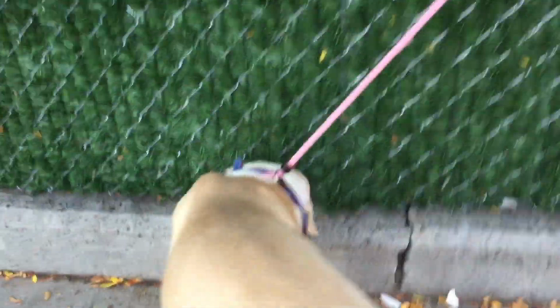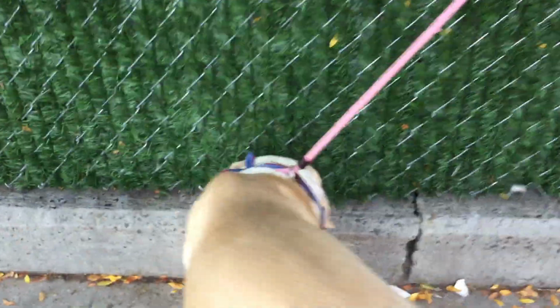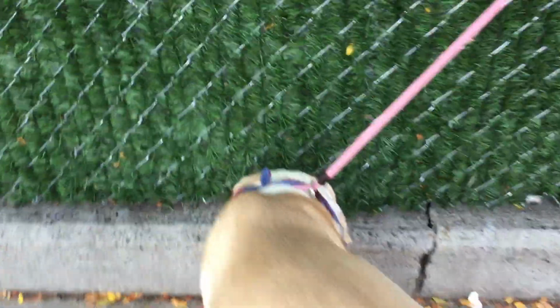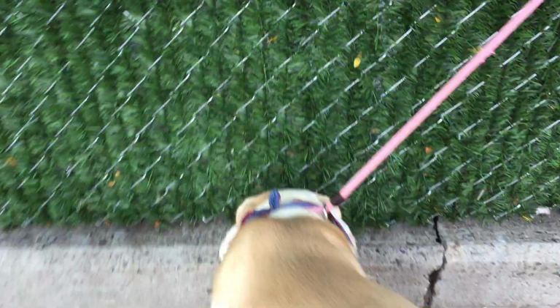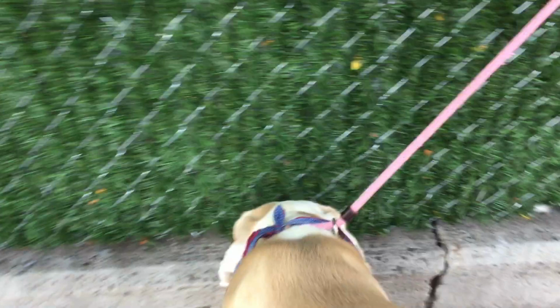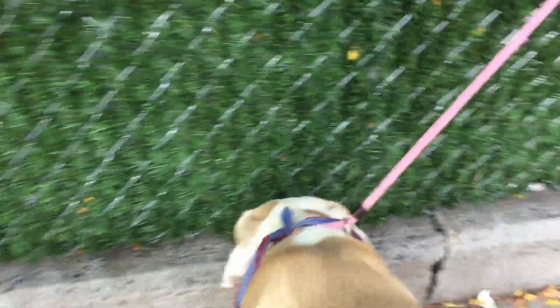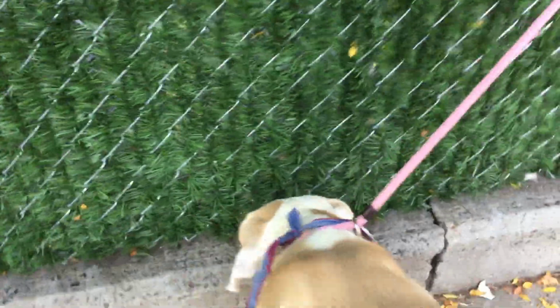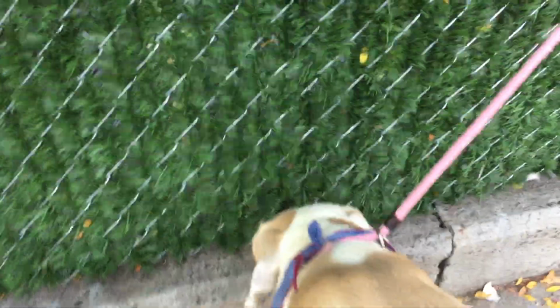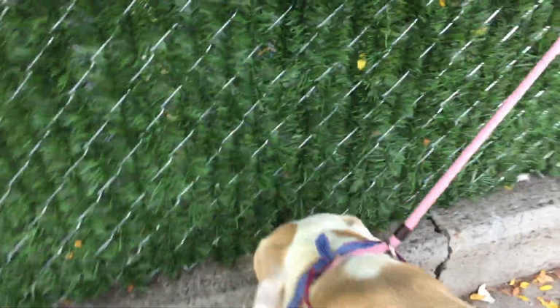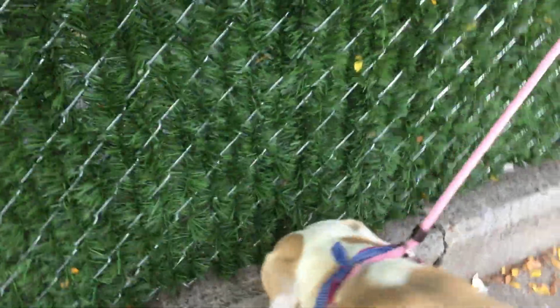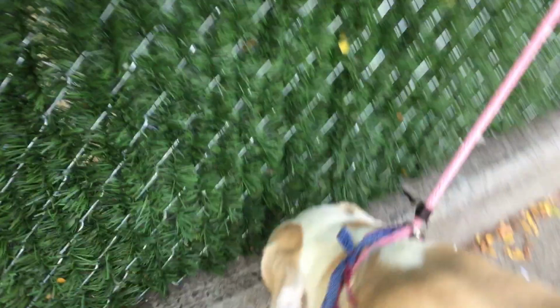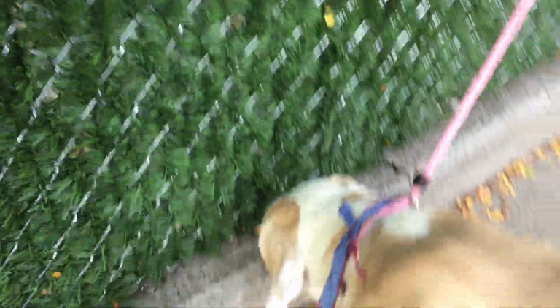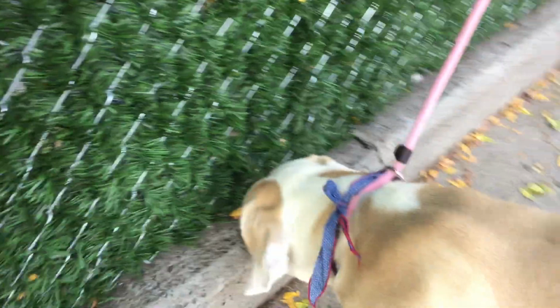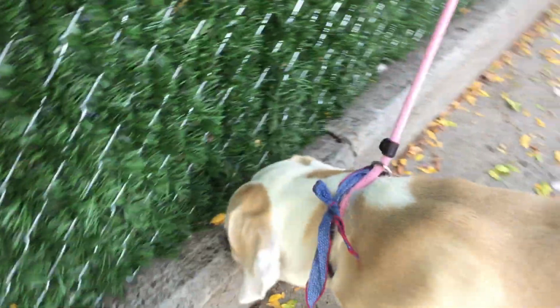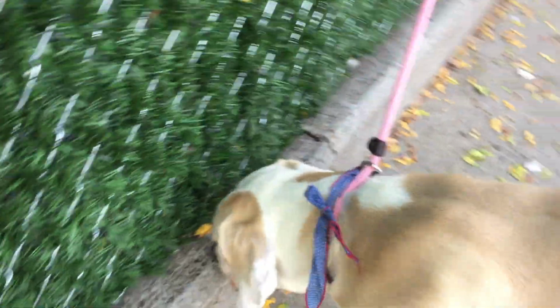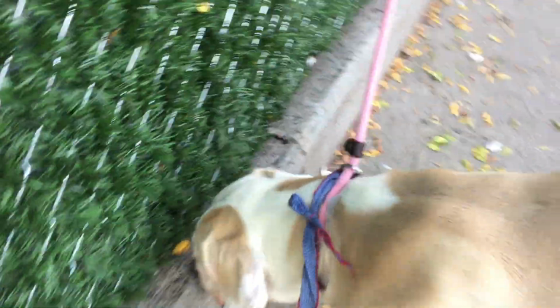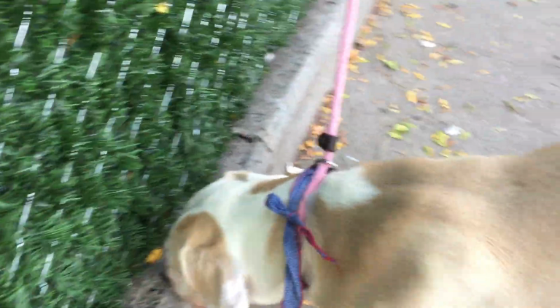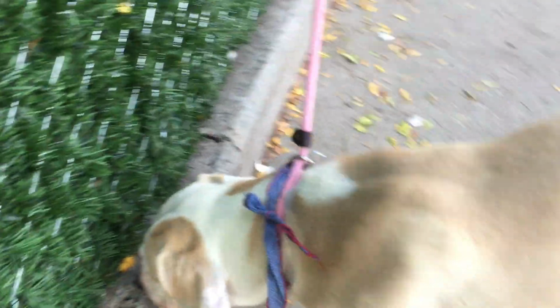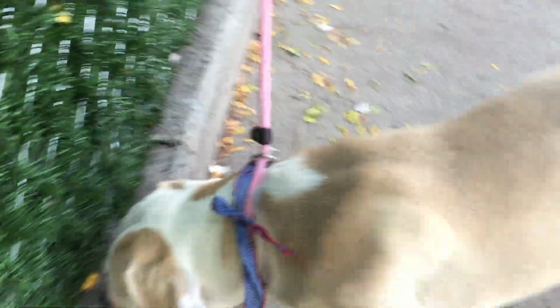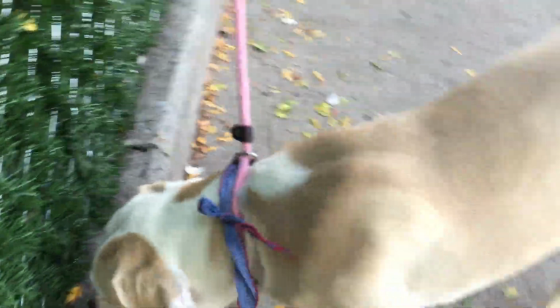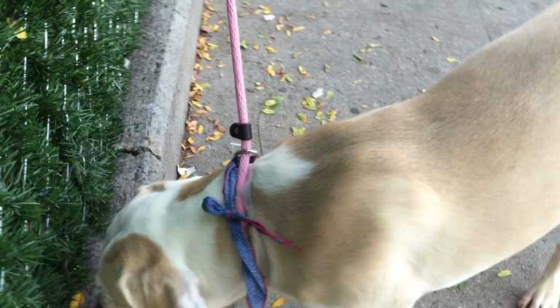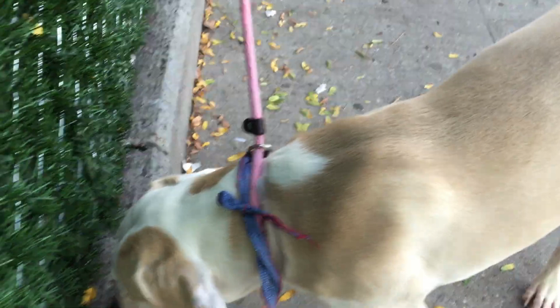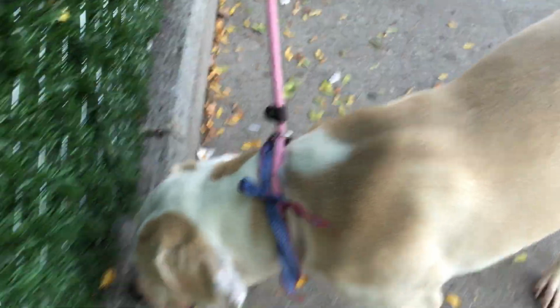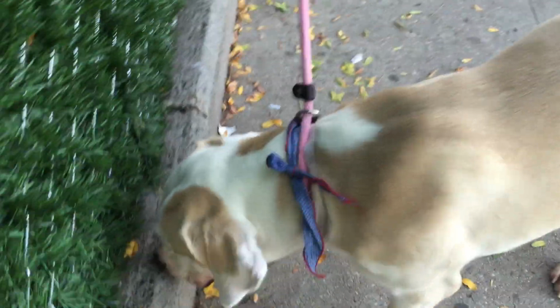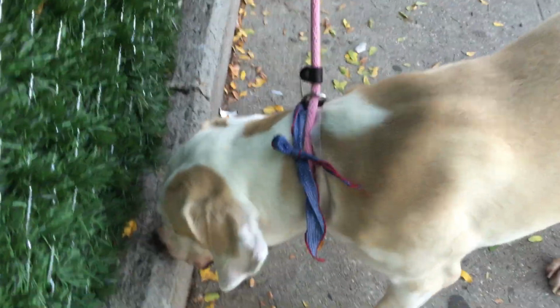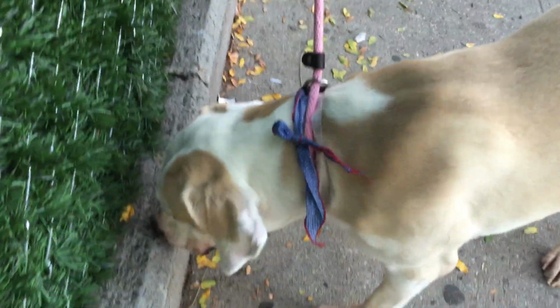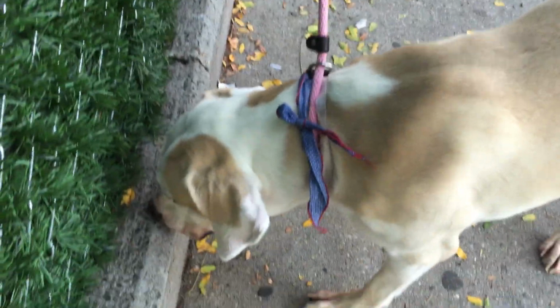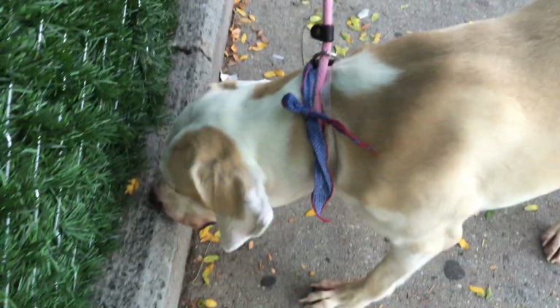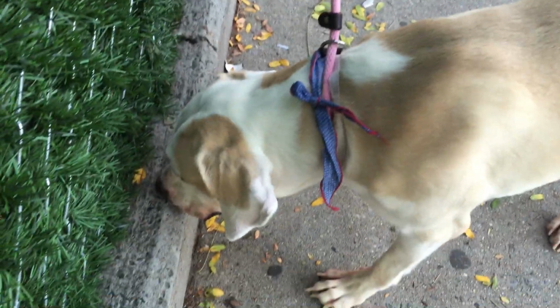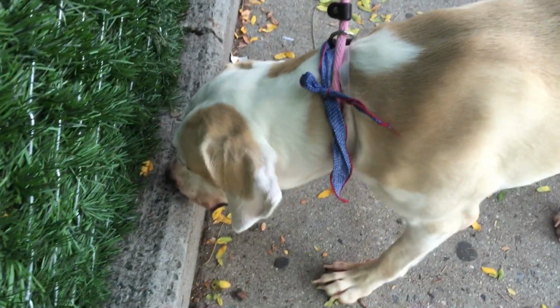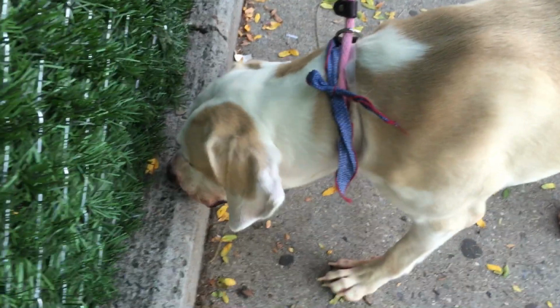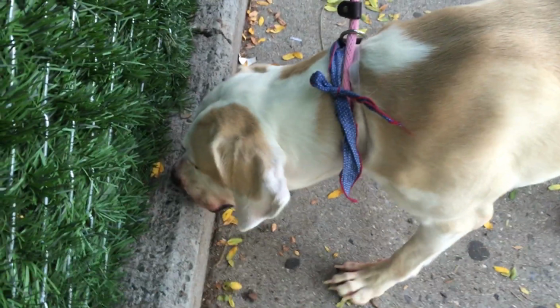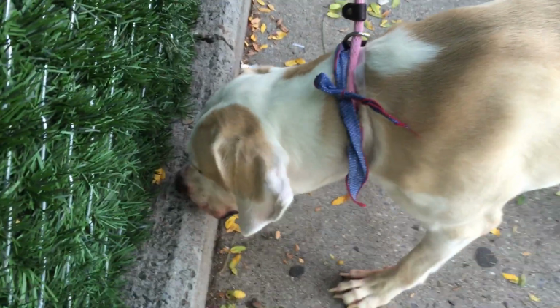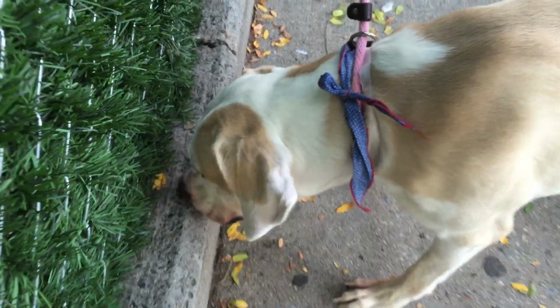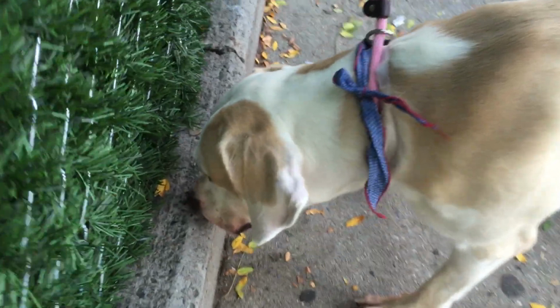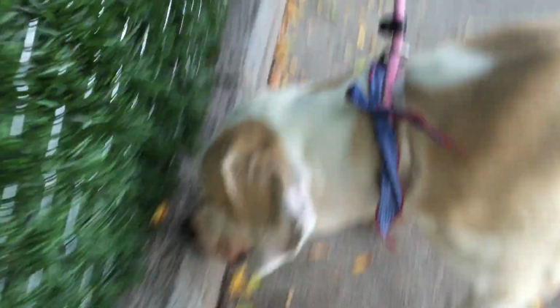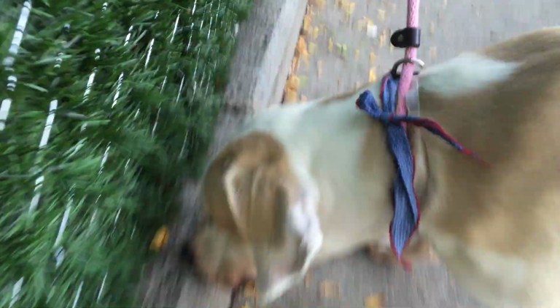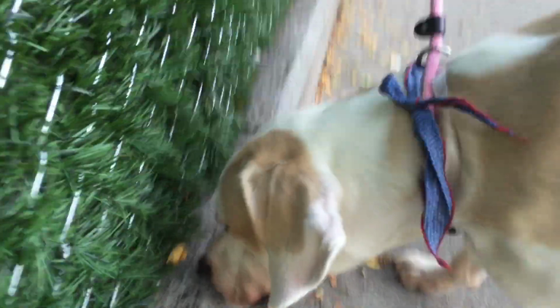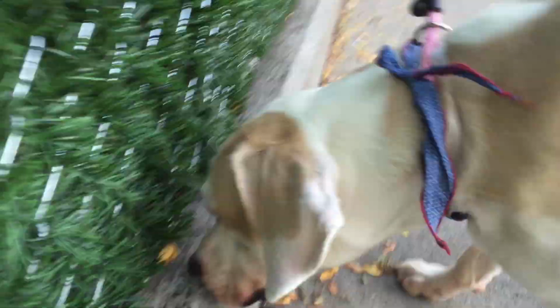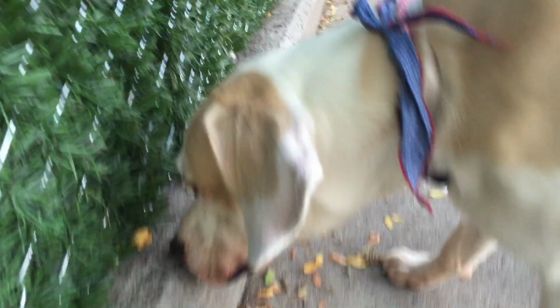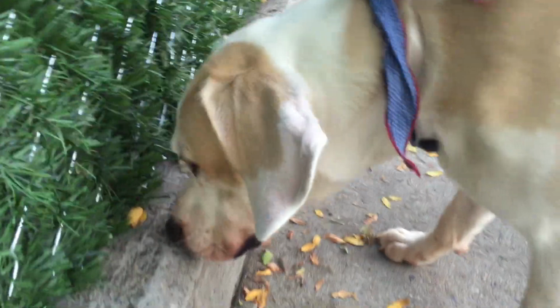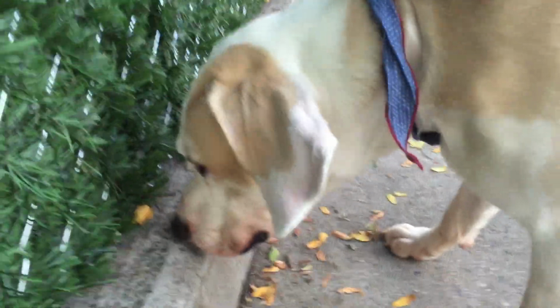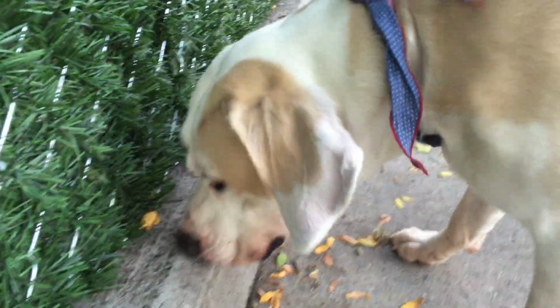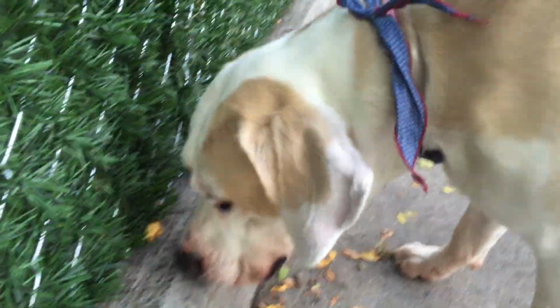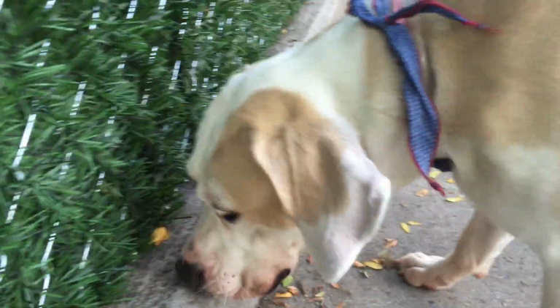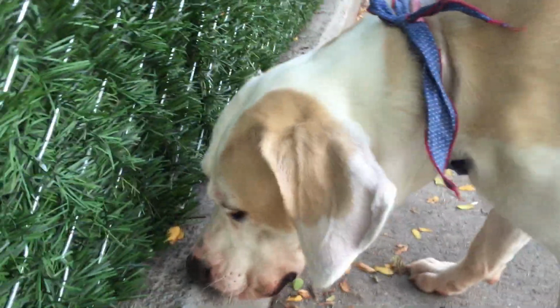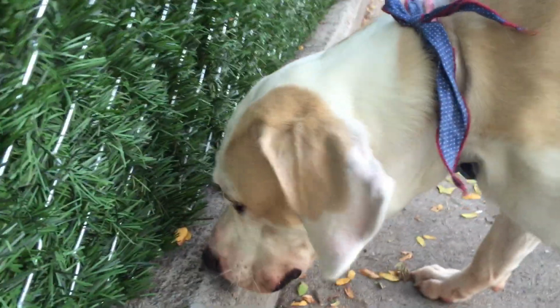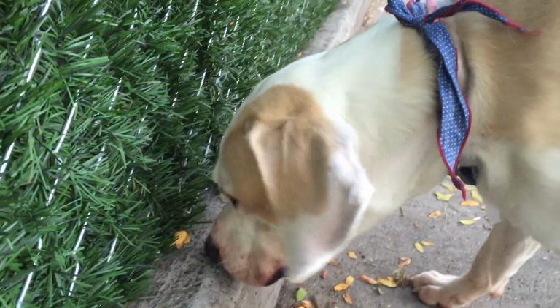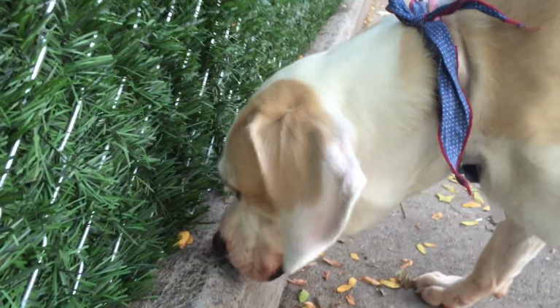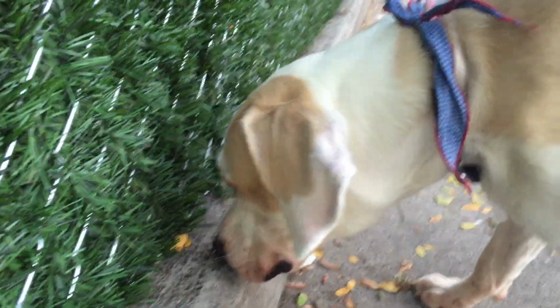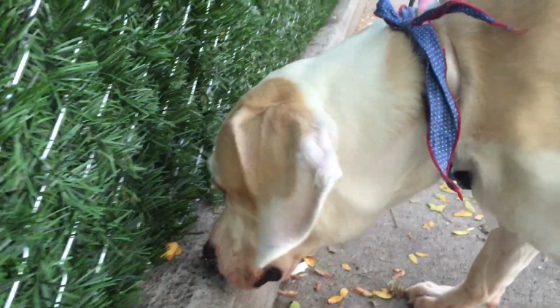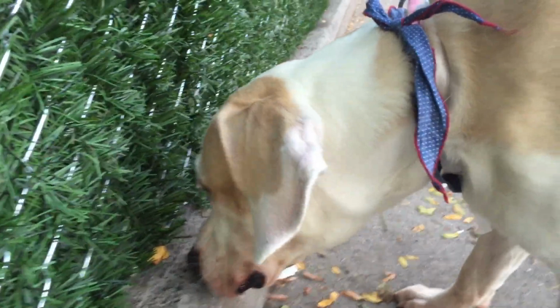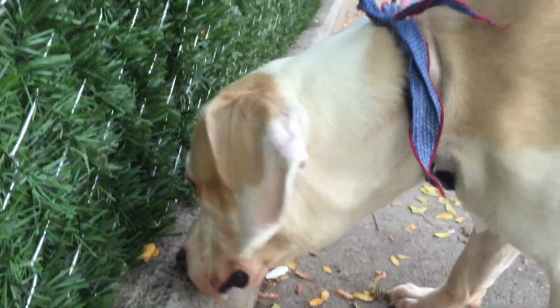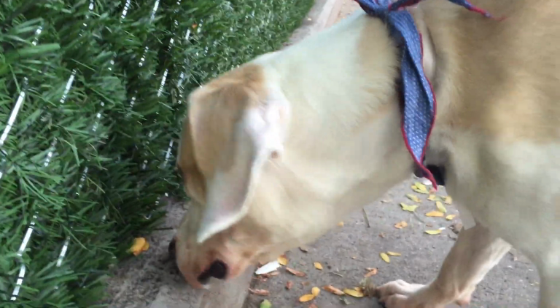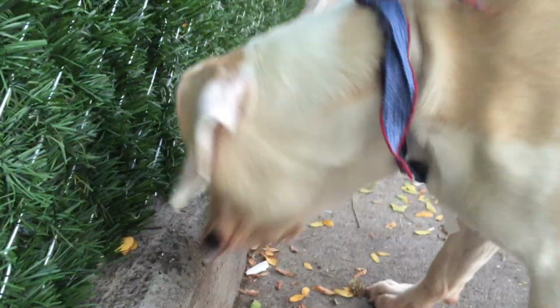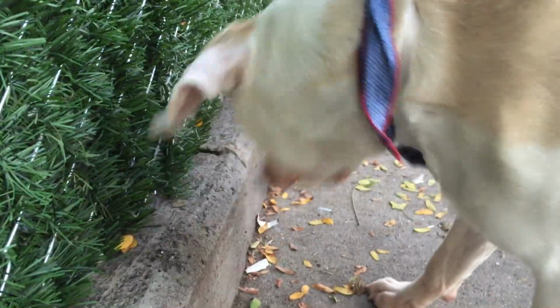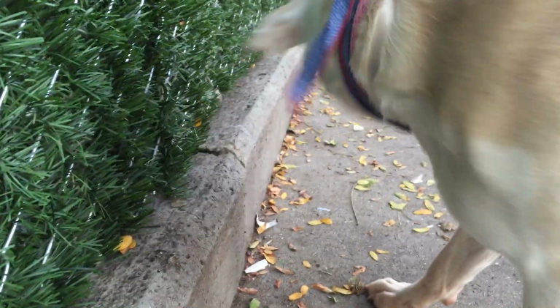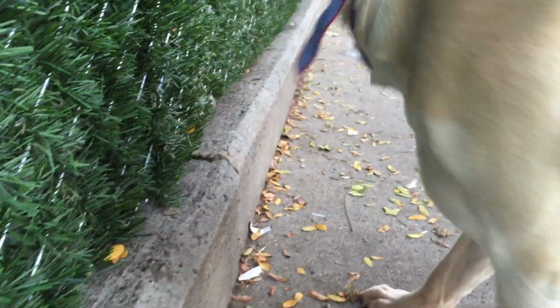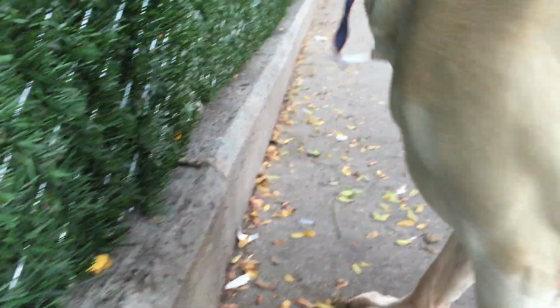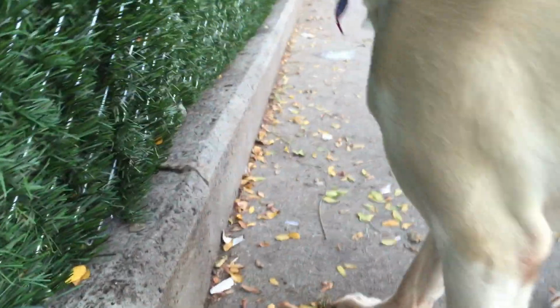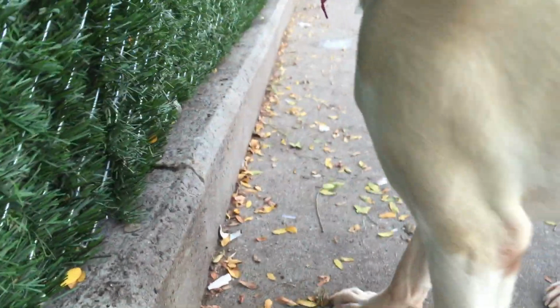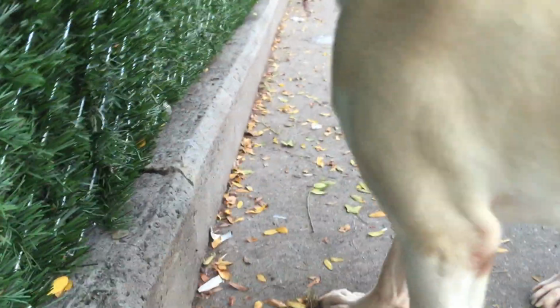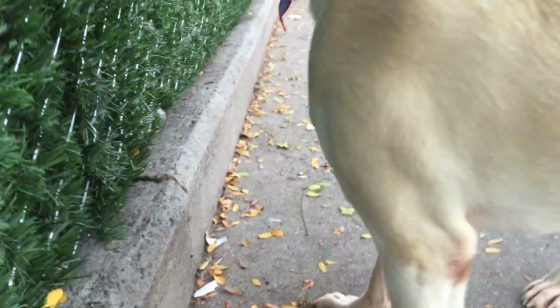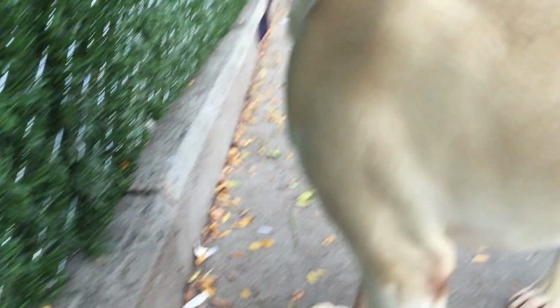So again, this is Riley. He is a nine-month-old male boxer and lab mix here at Manhattan's ACC.